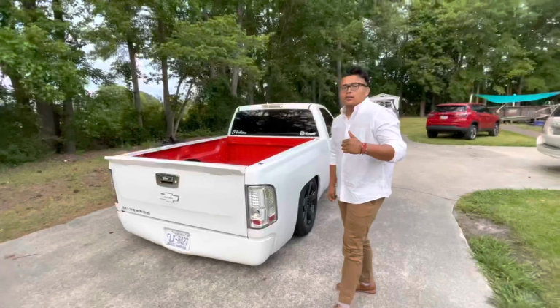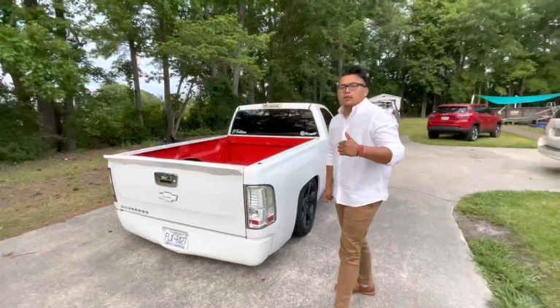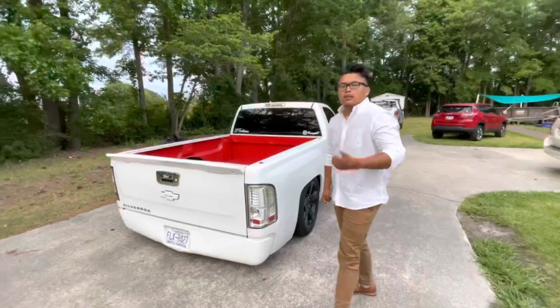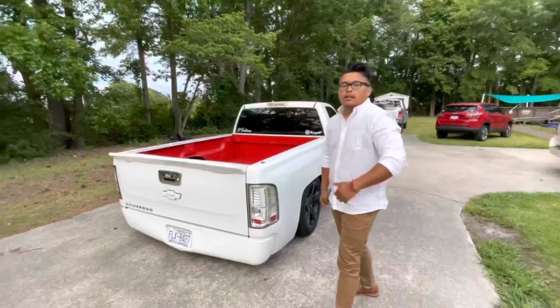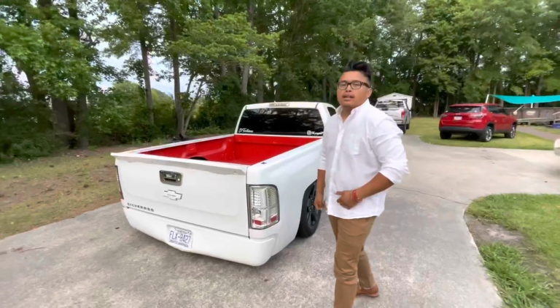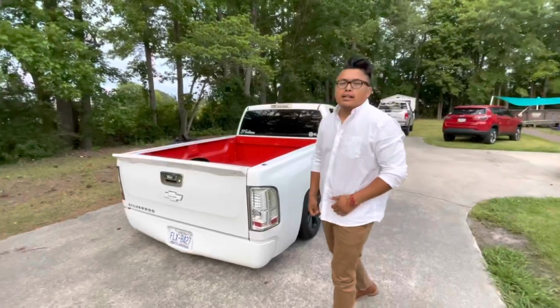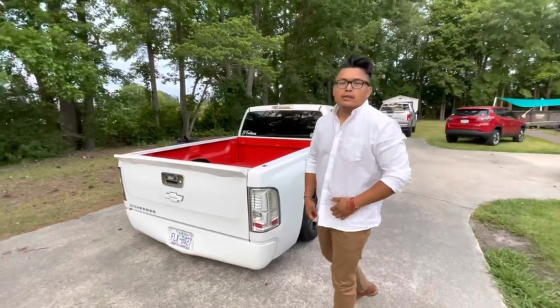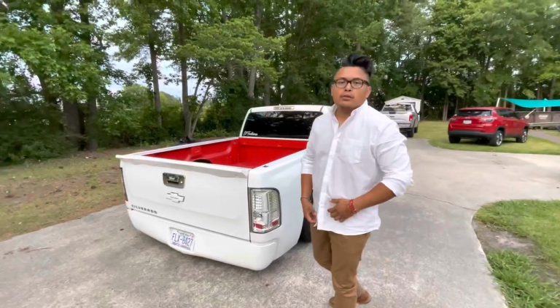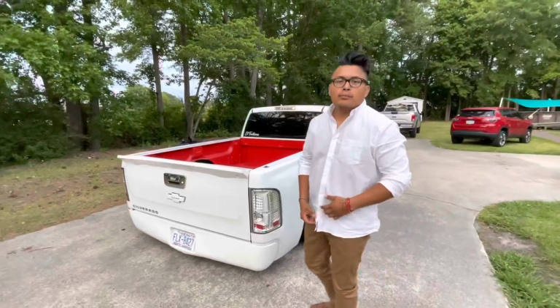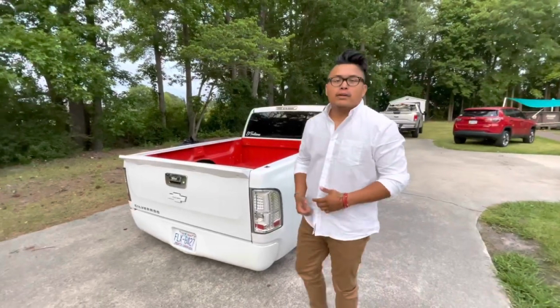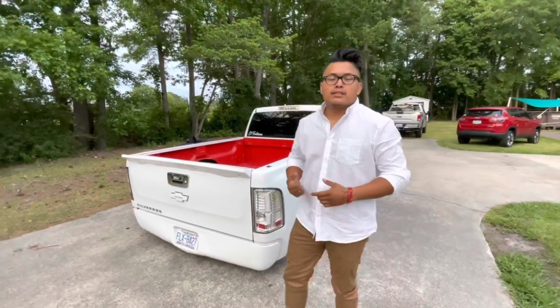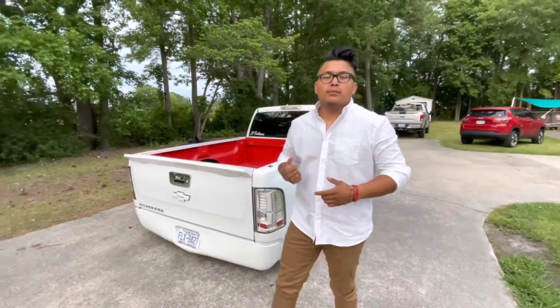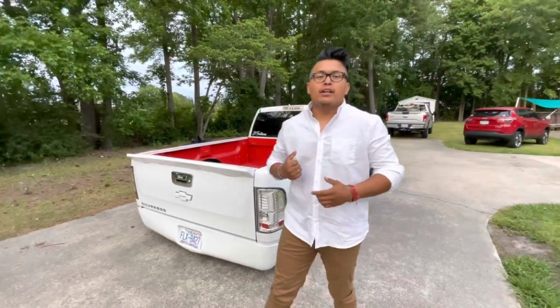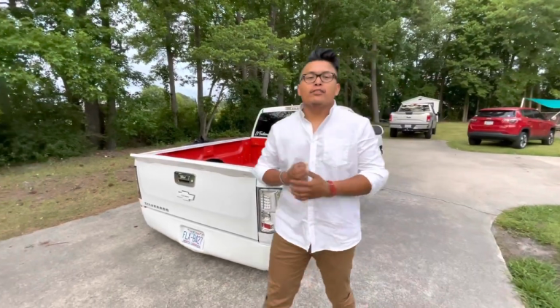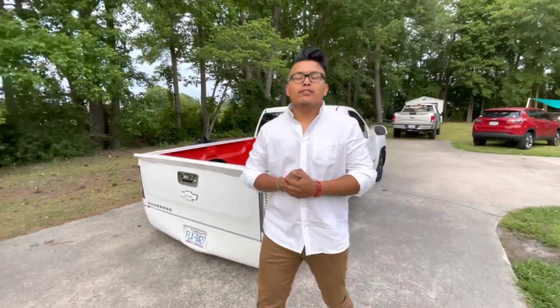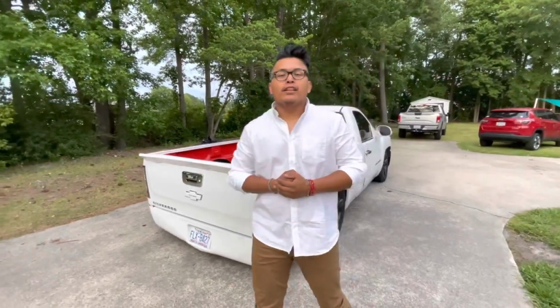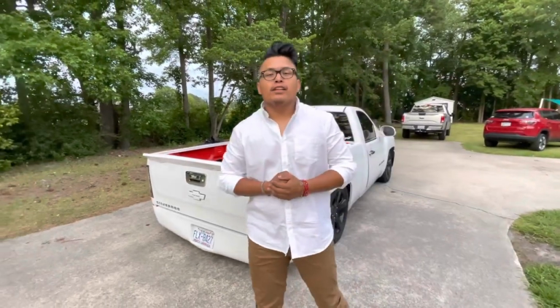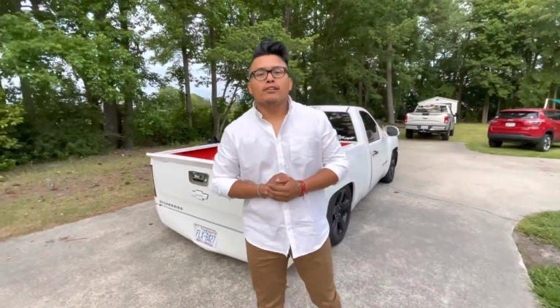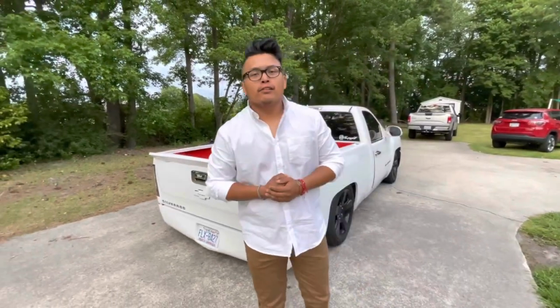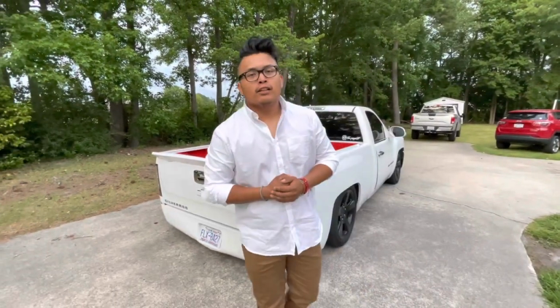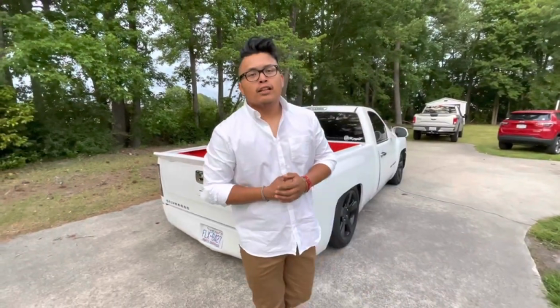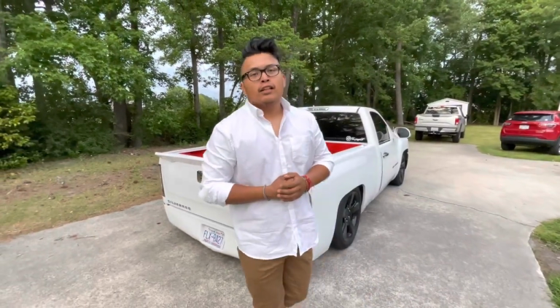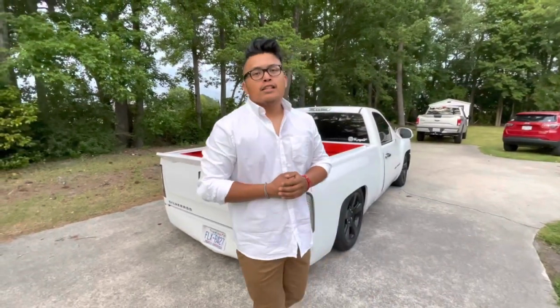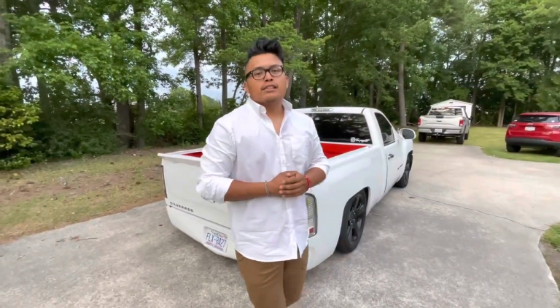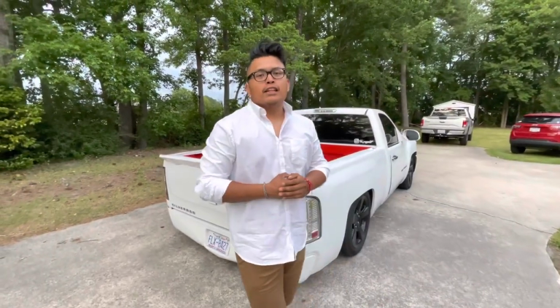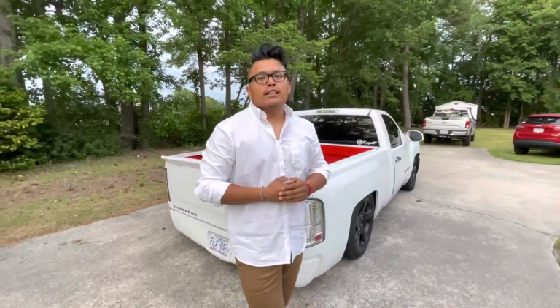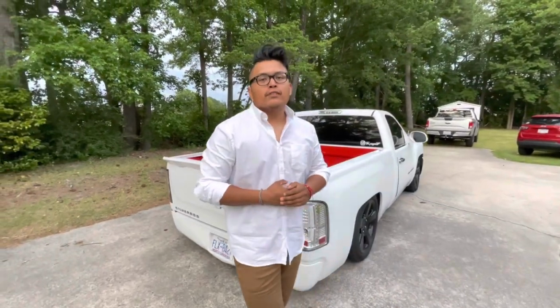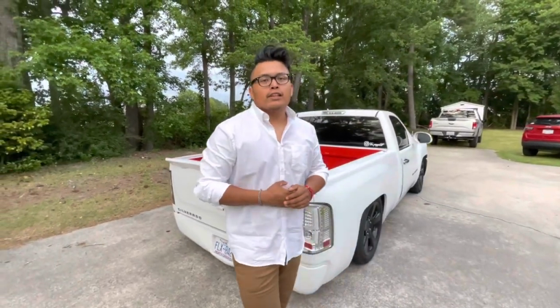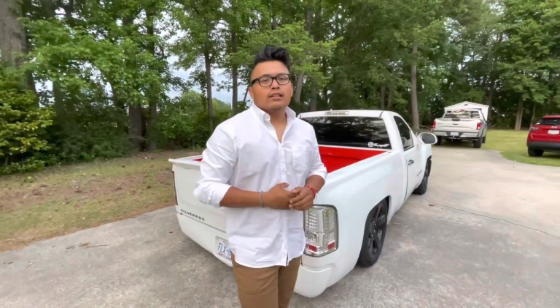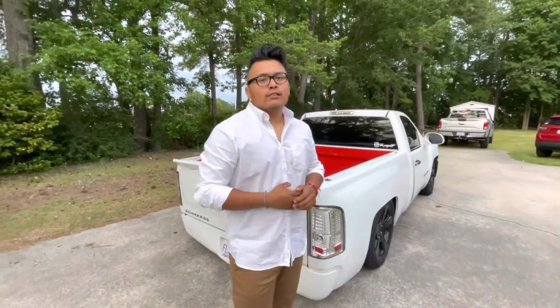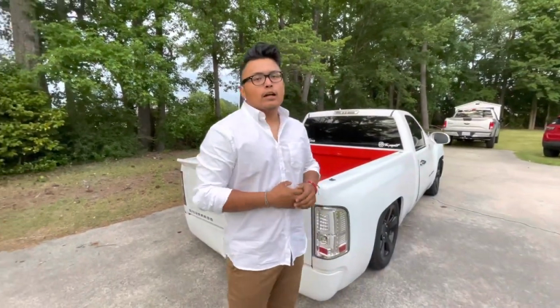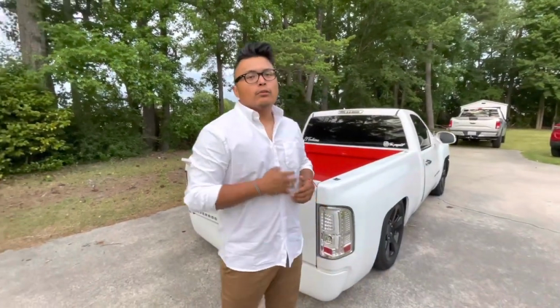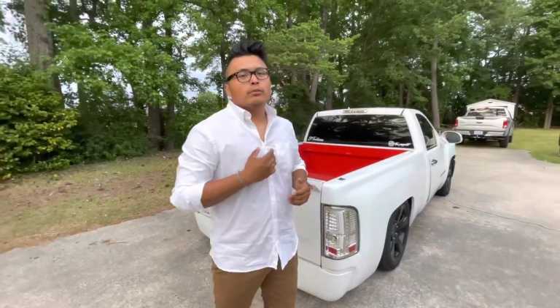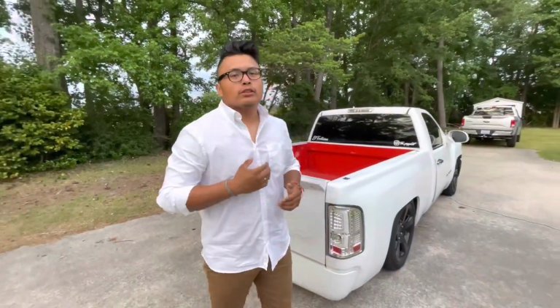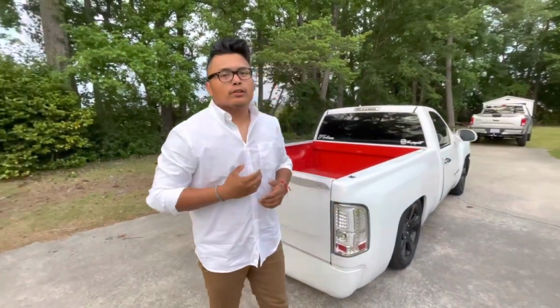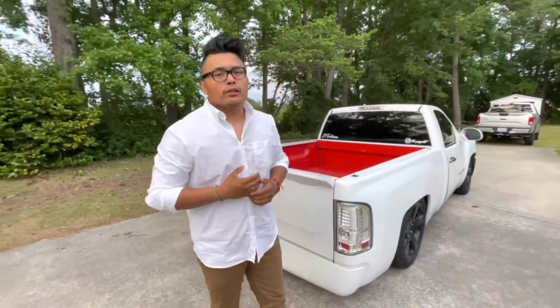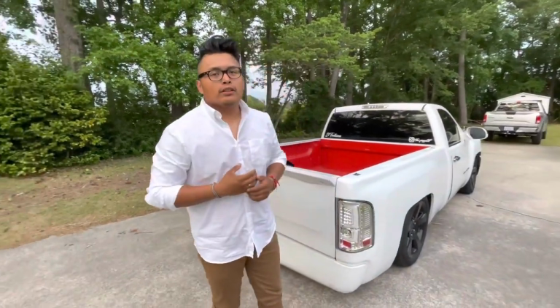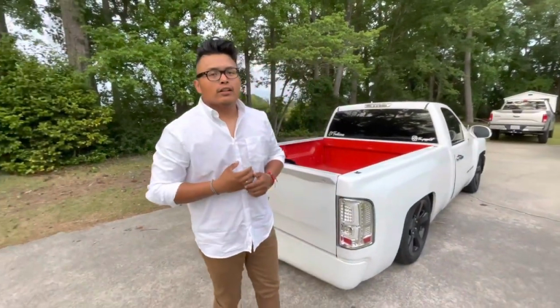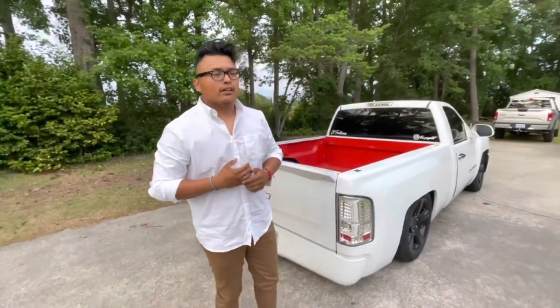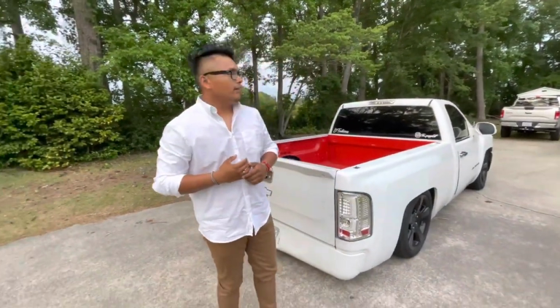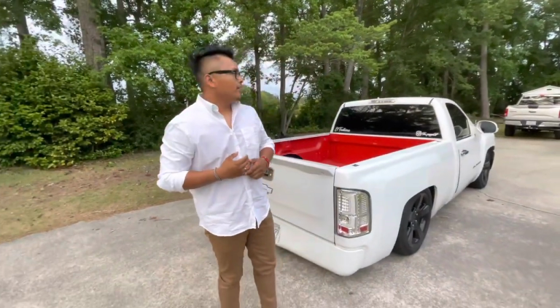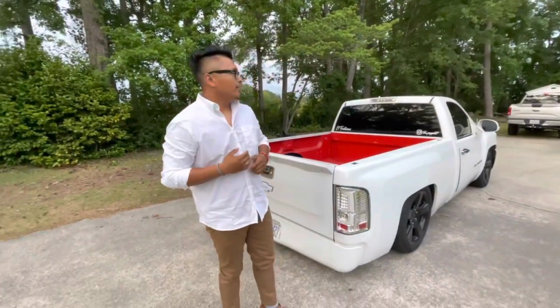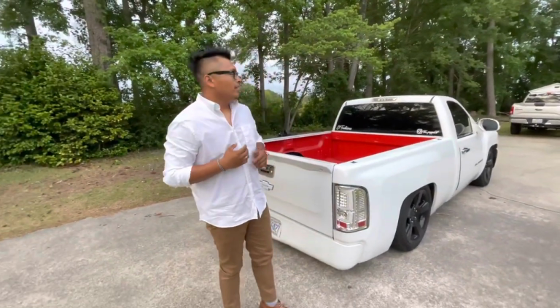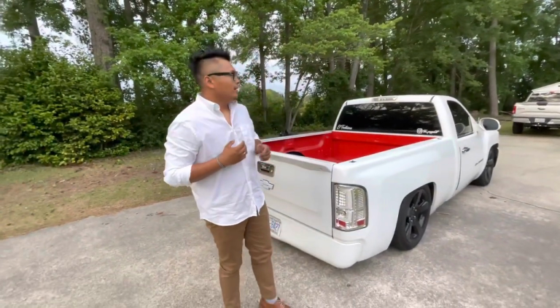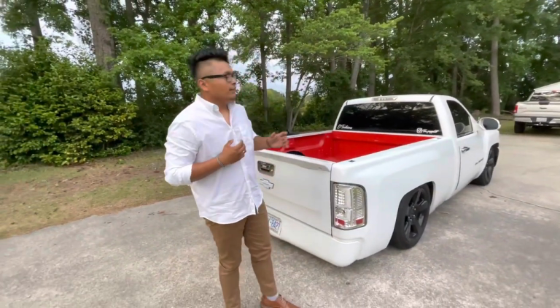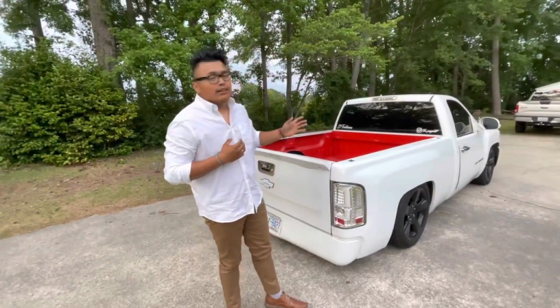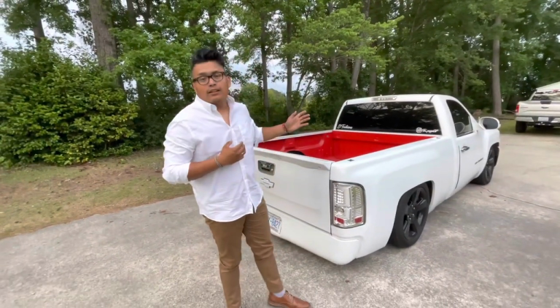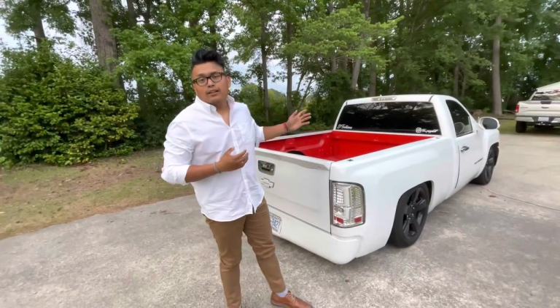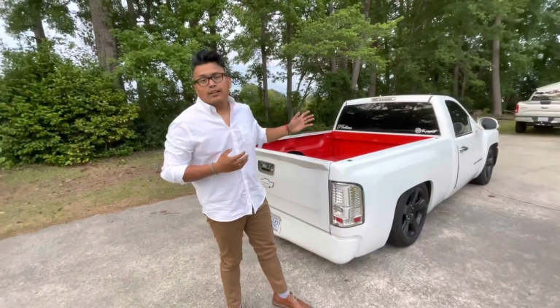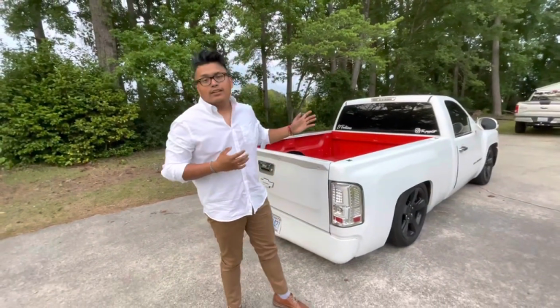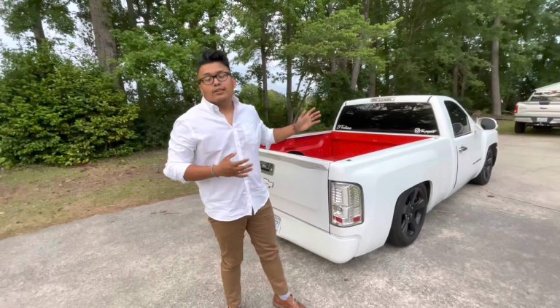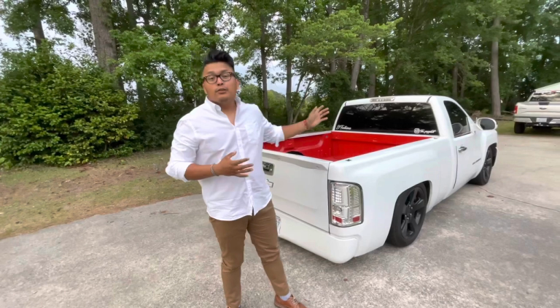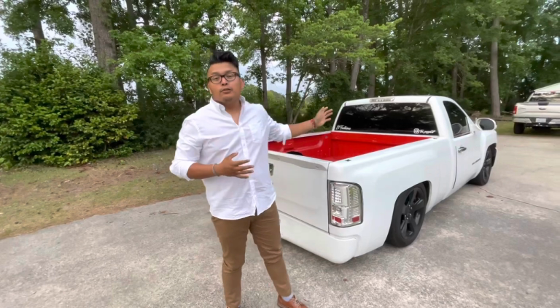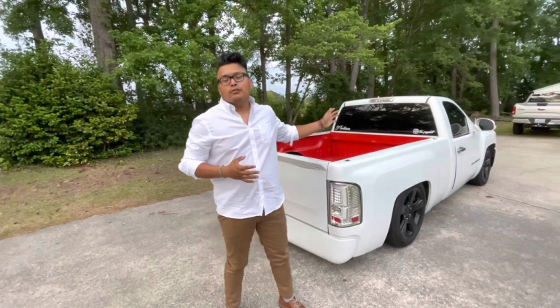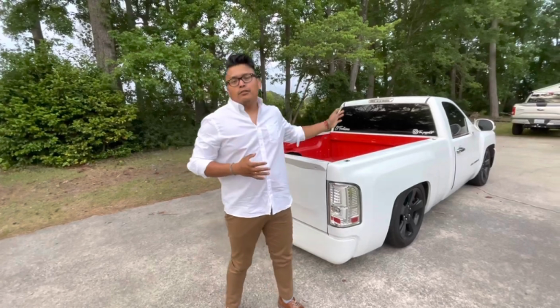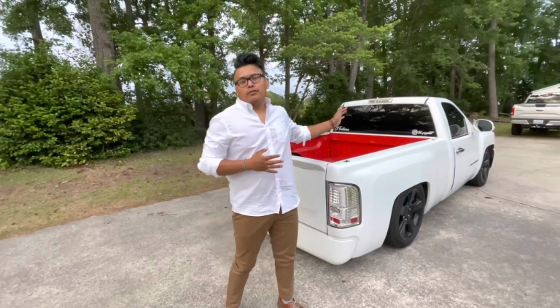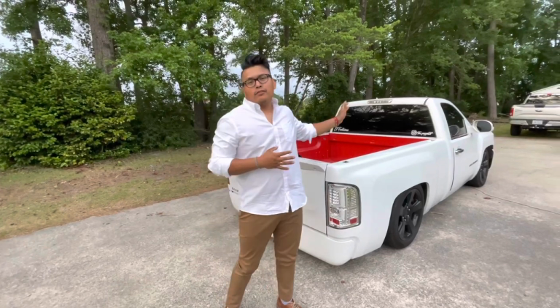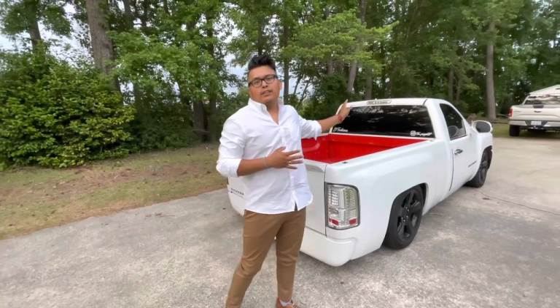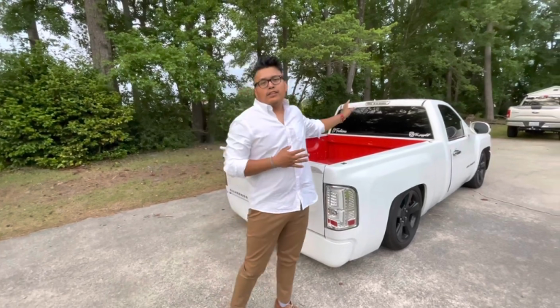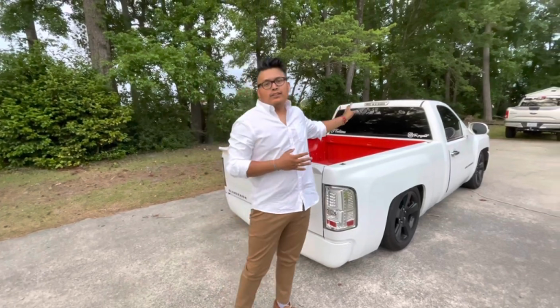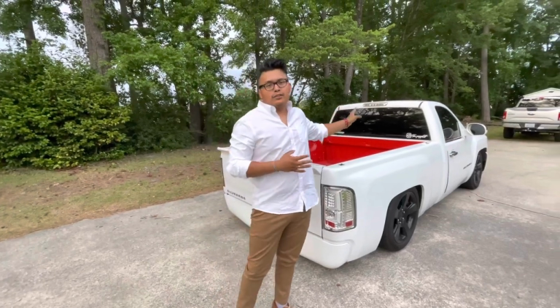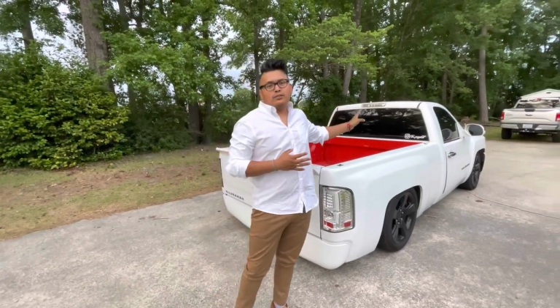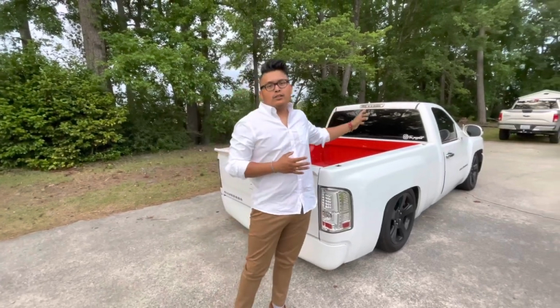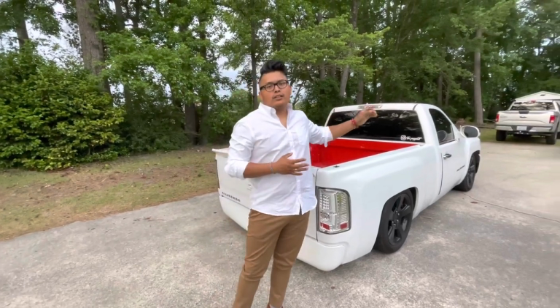Hey guys, welcome back to a brand new video. Today I will be showing y'all the new front end of the truck.